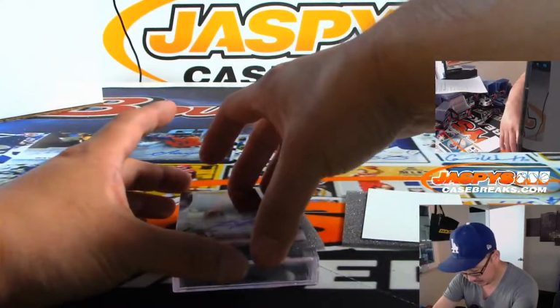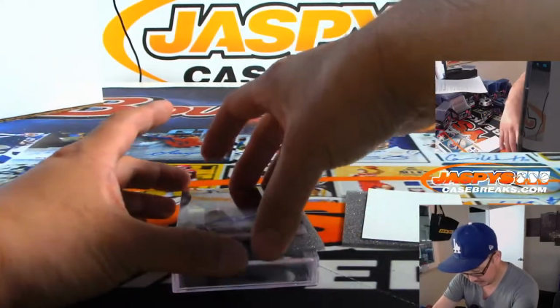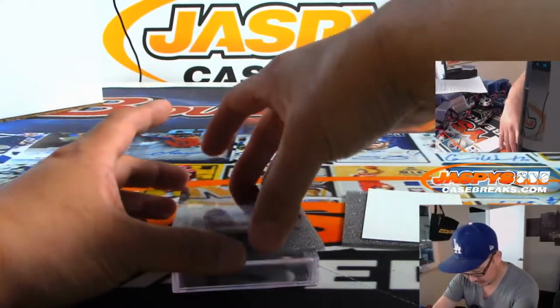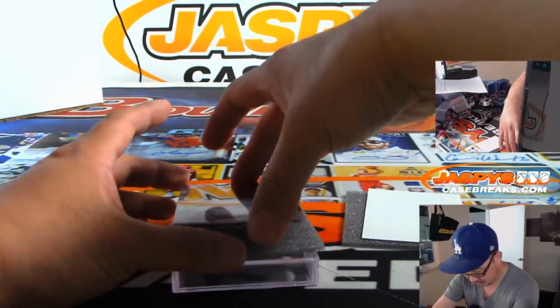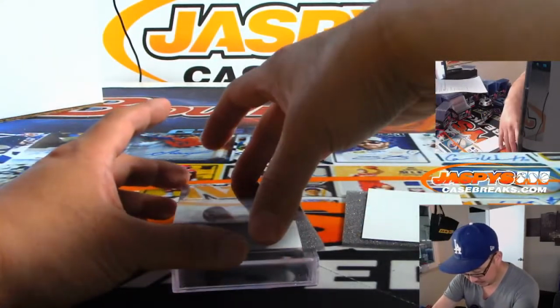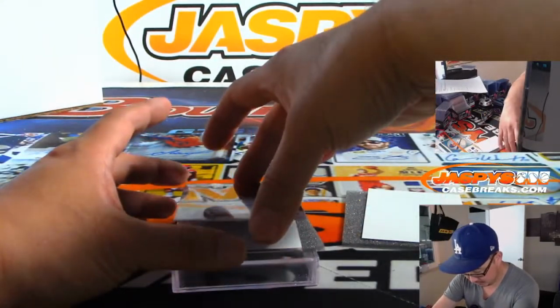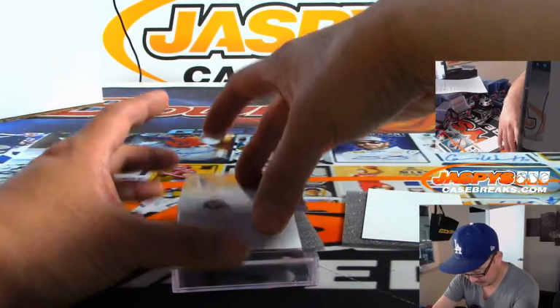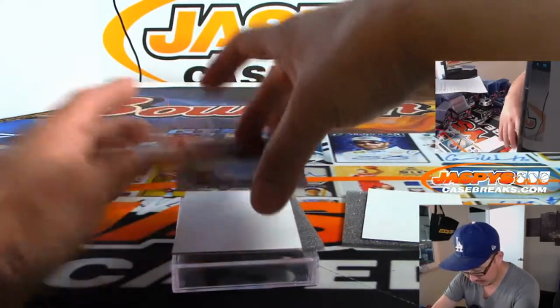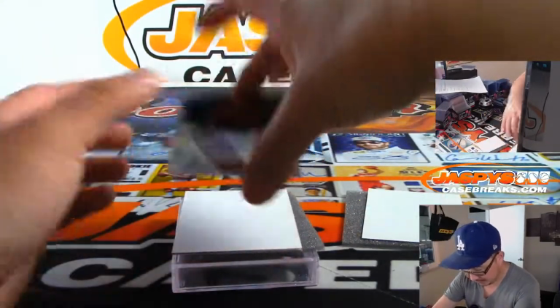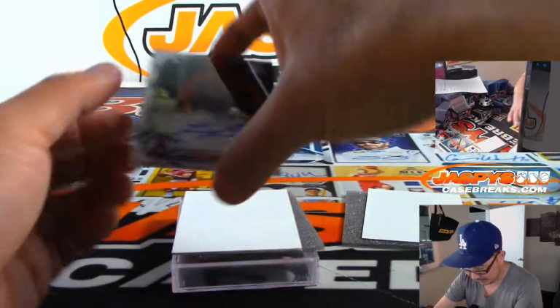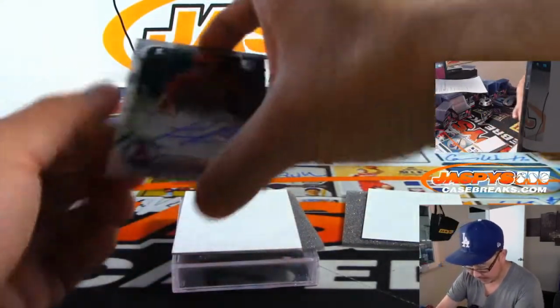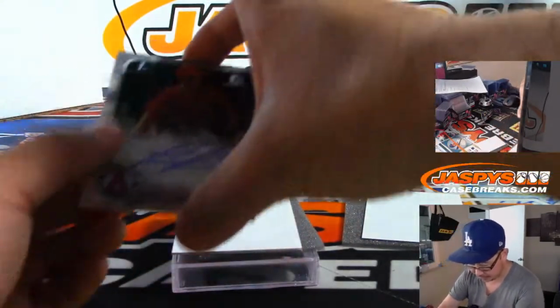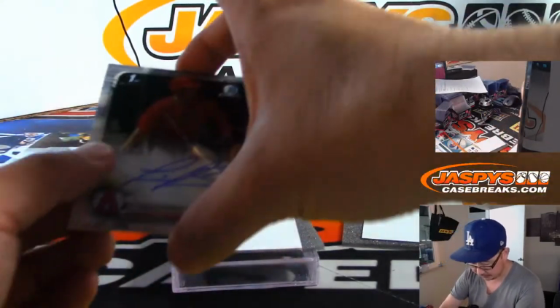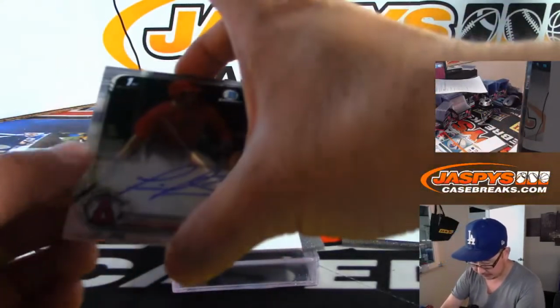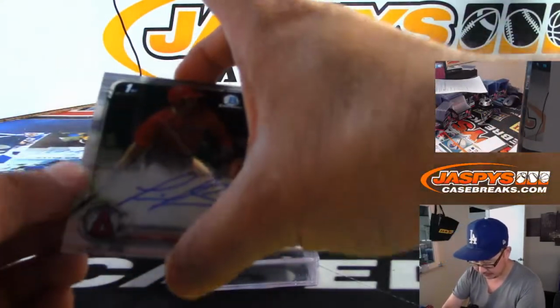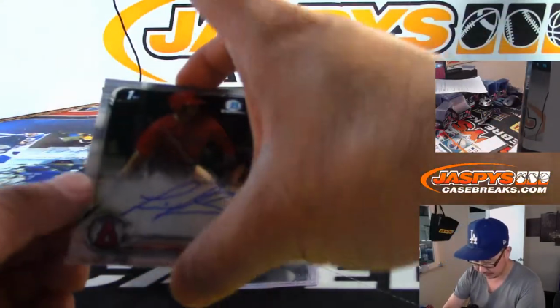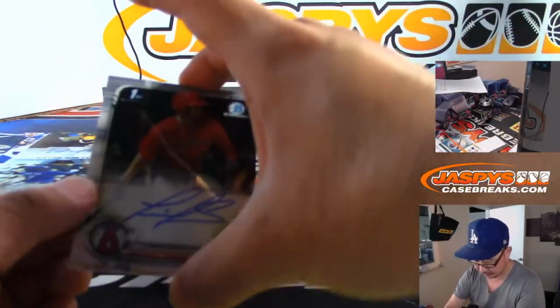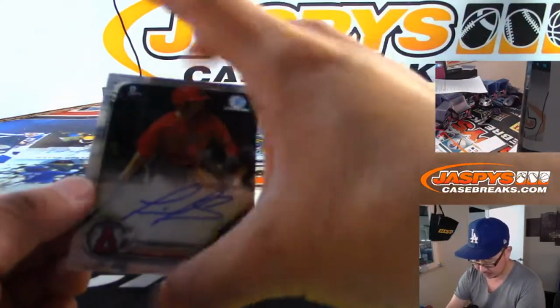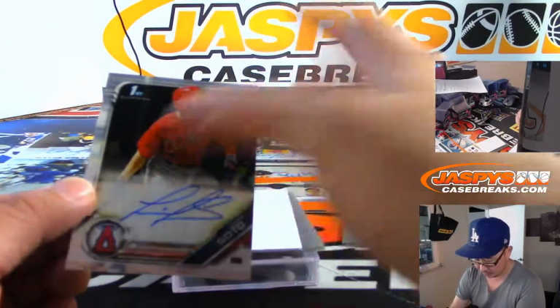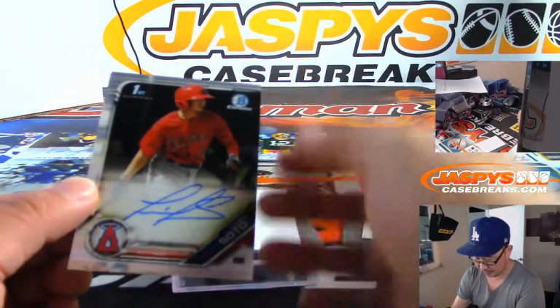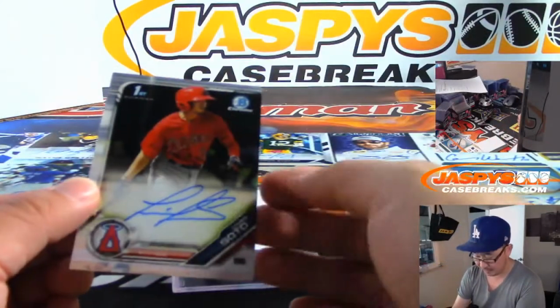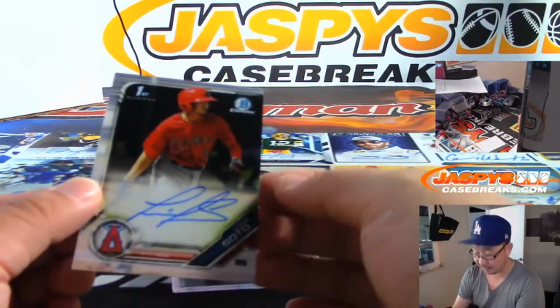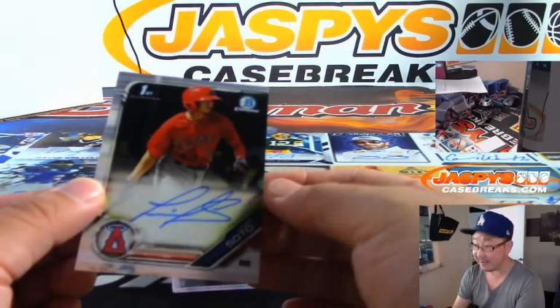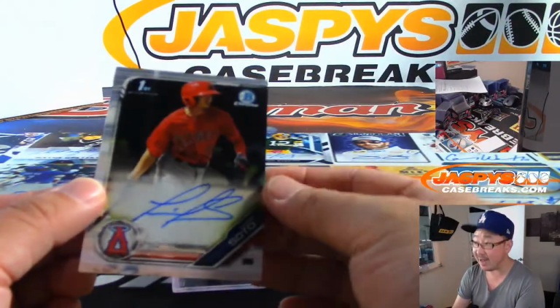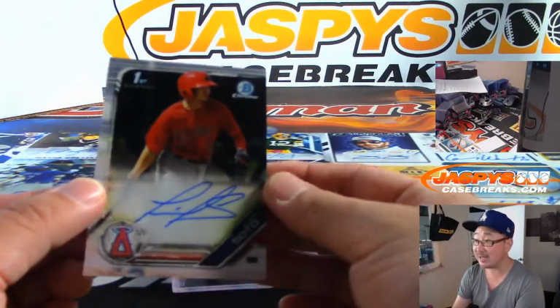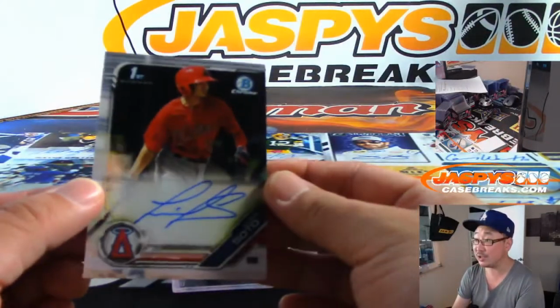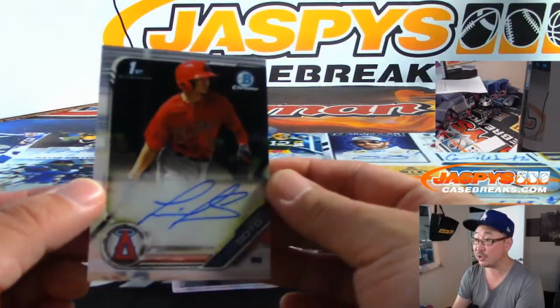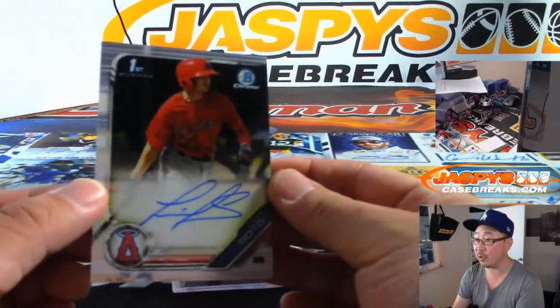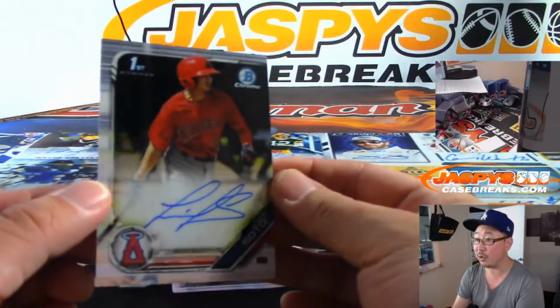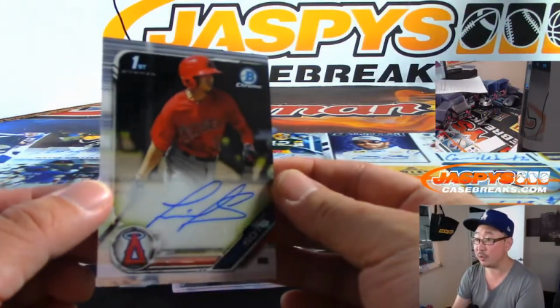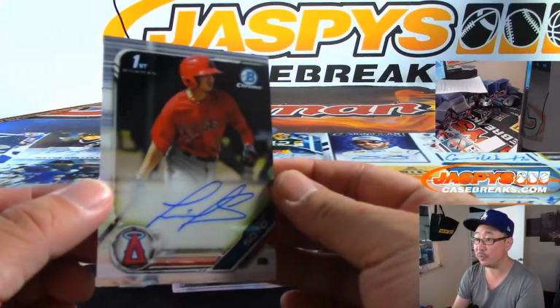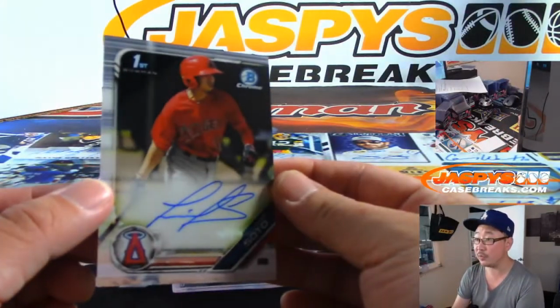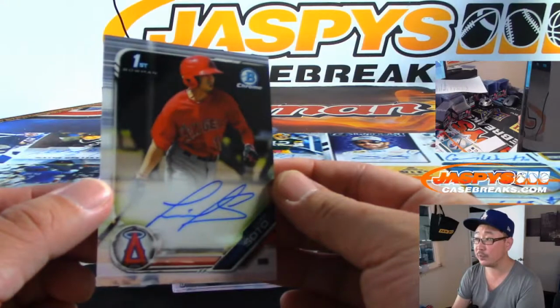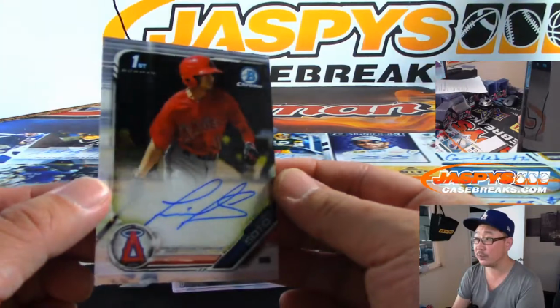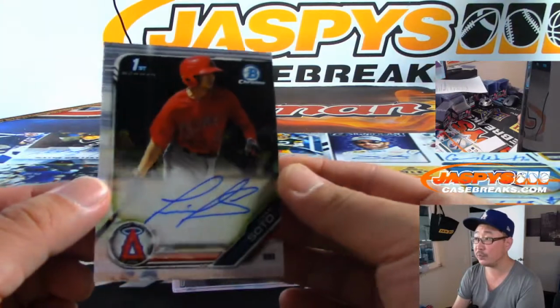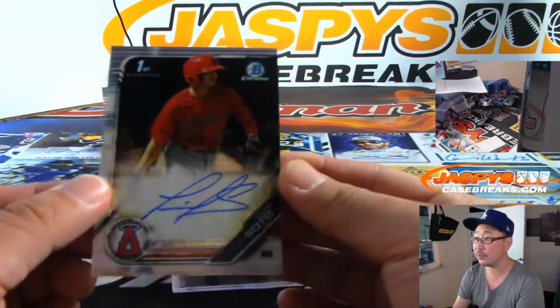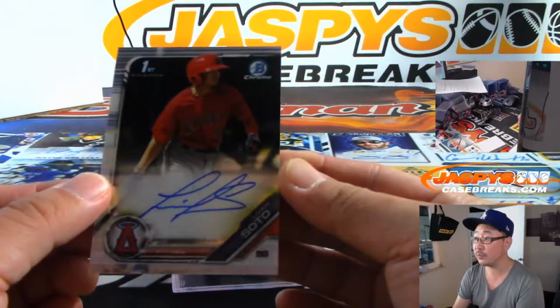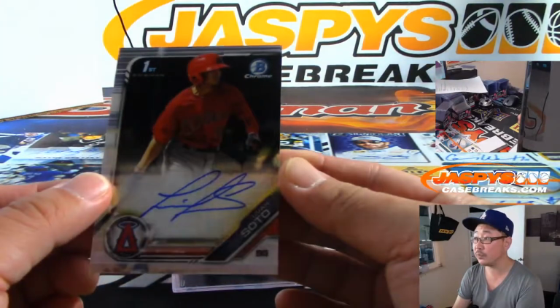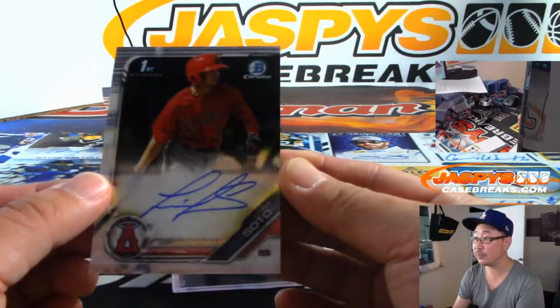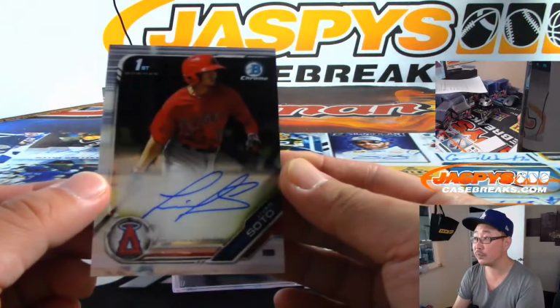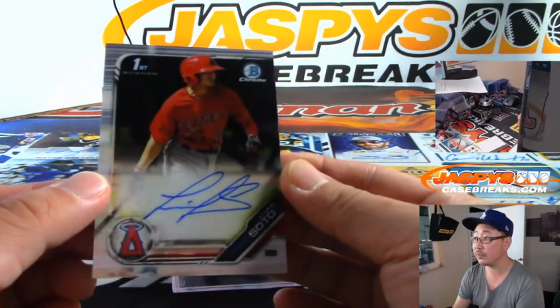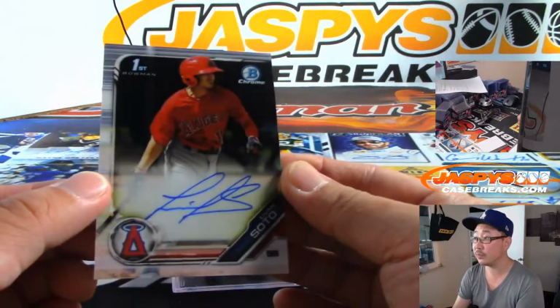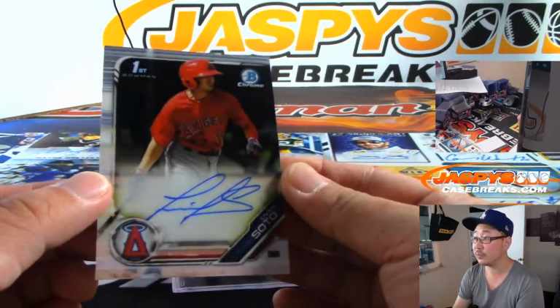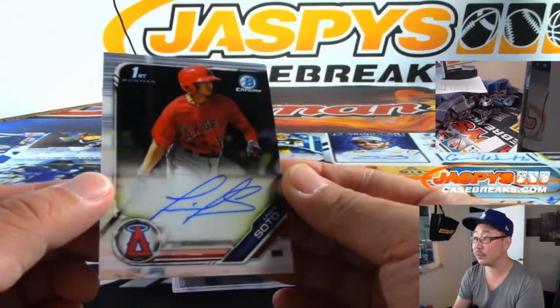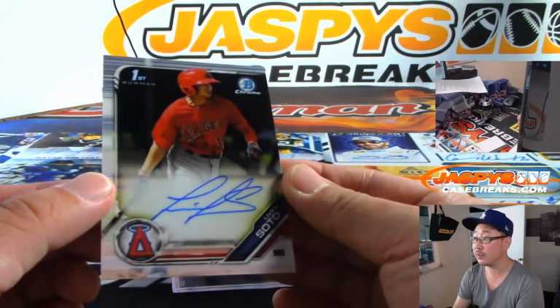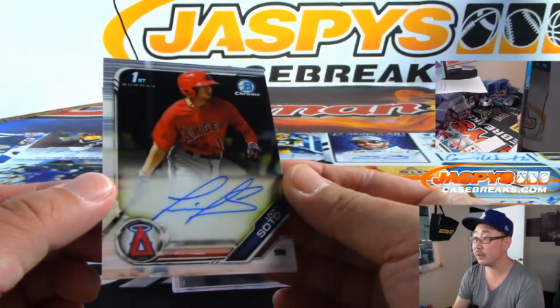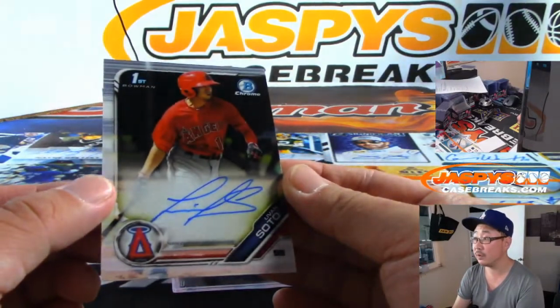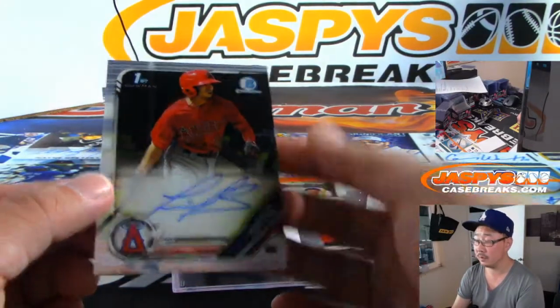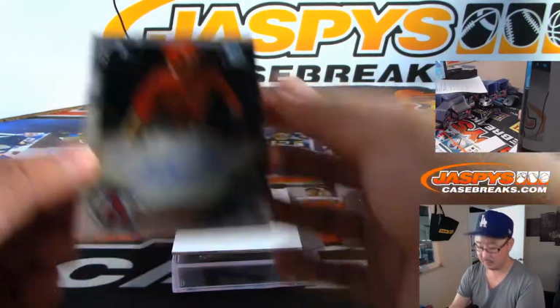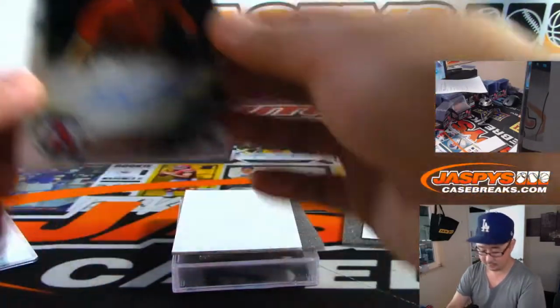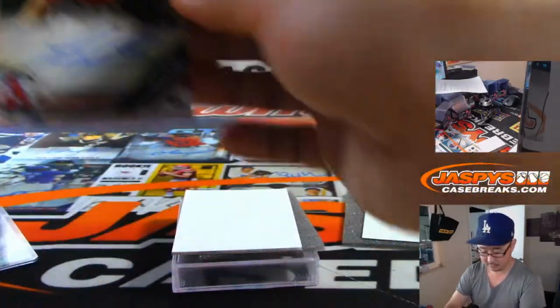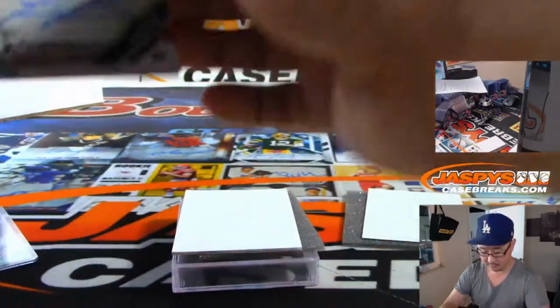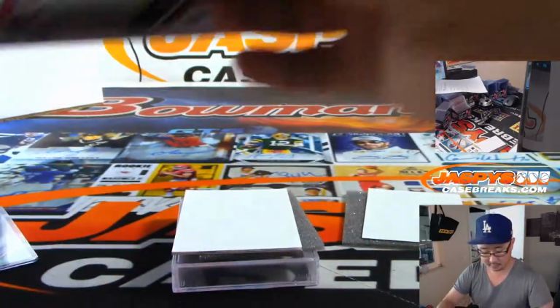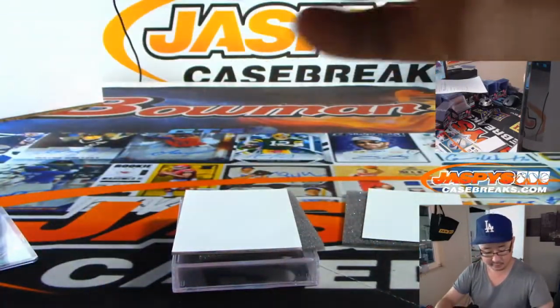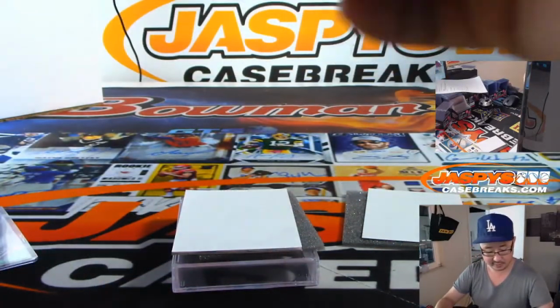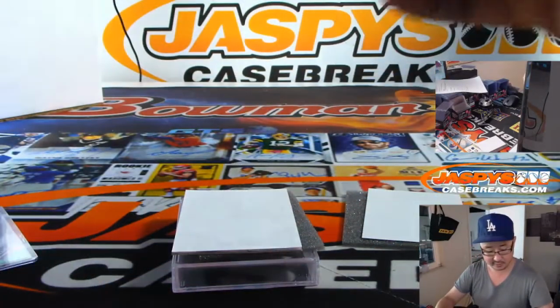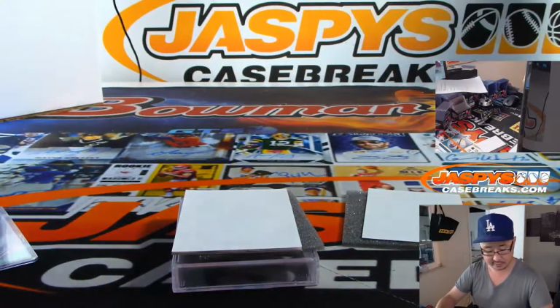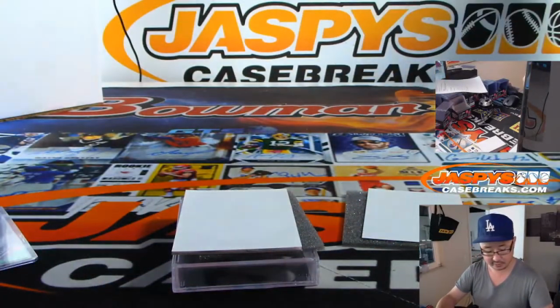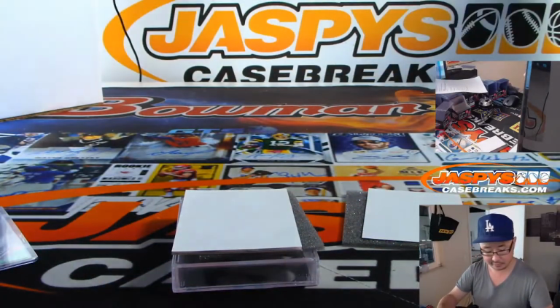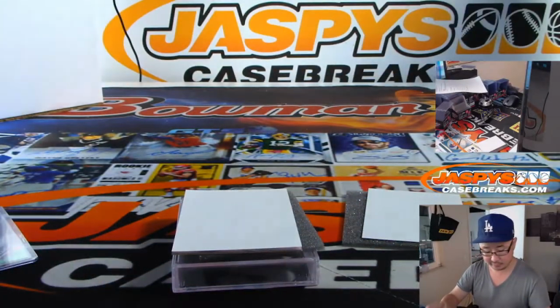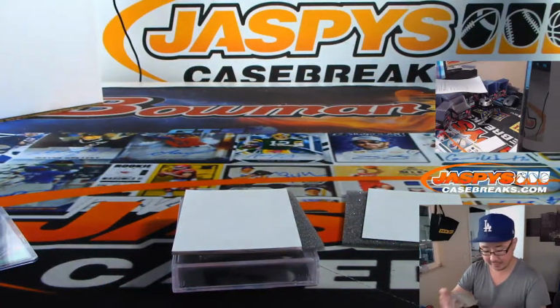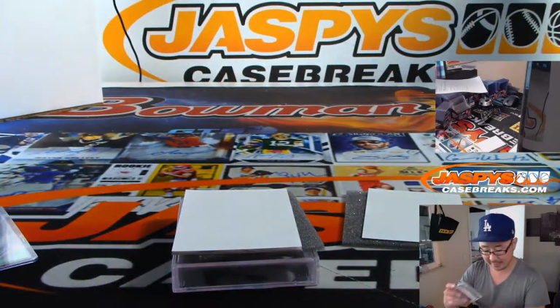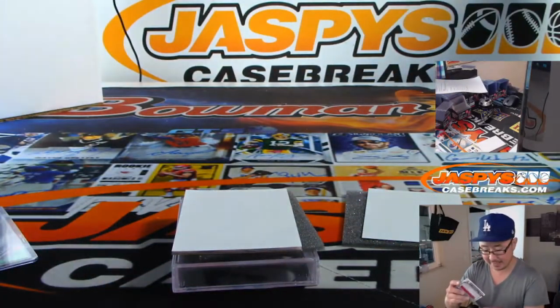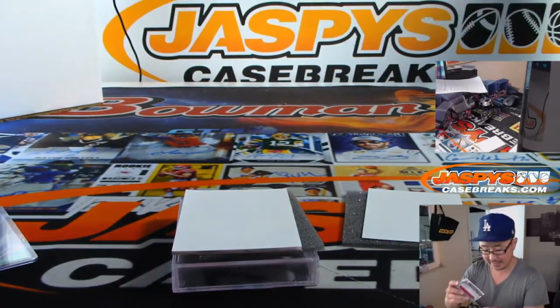Alright, we've got an Angel. We've got Levan Soto for the Angels.